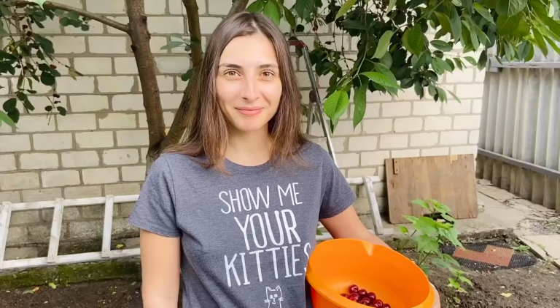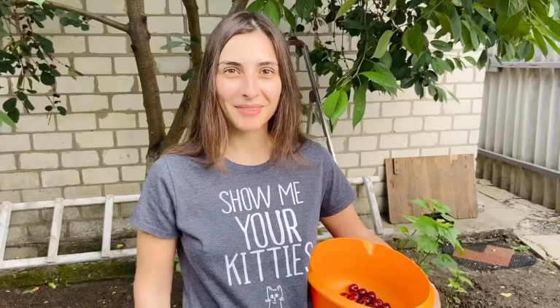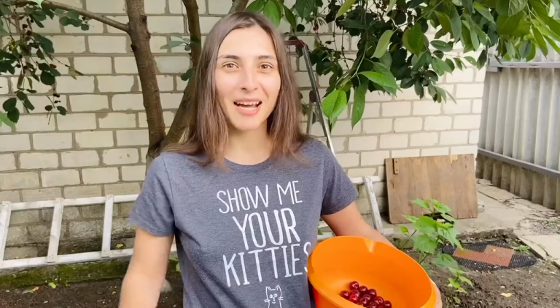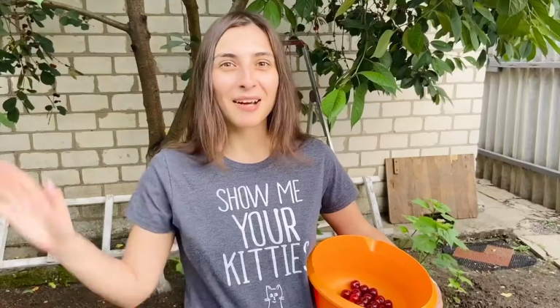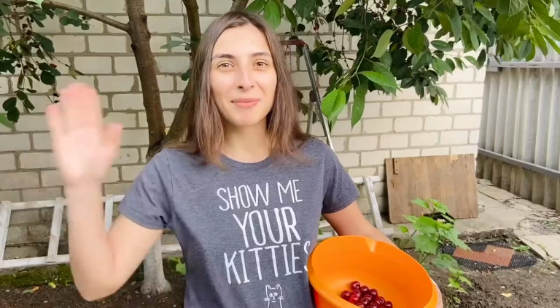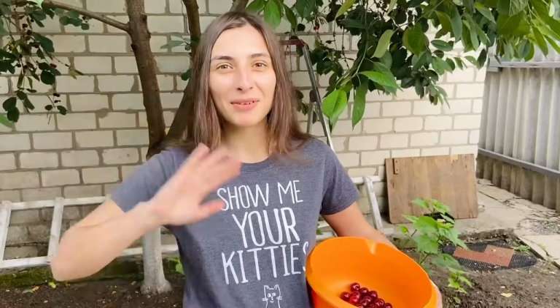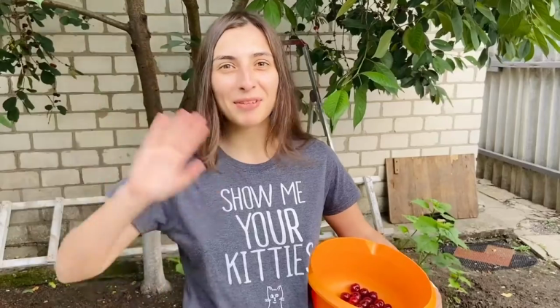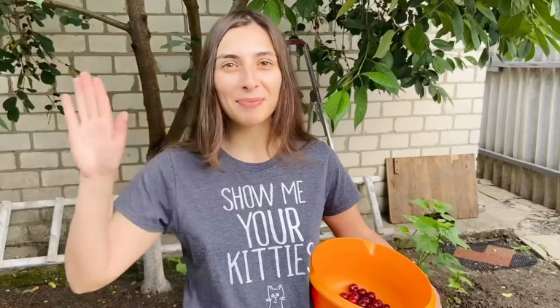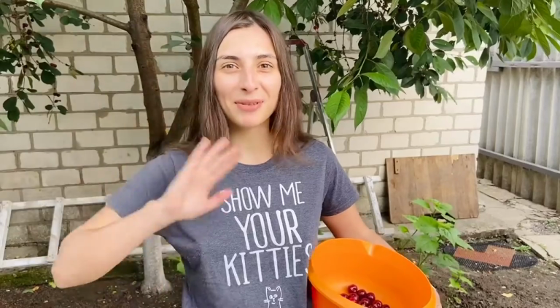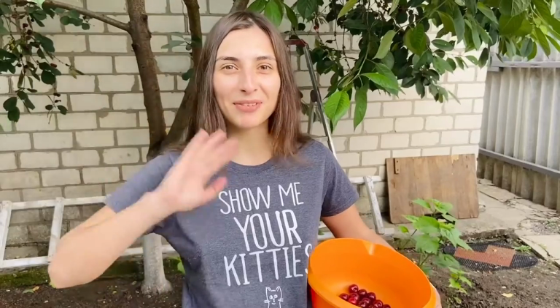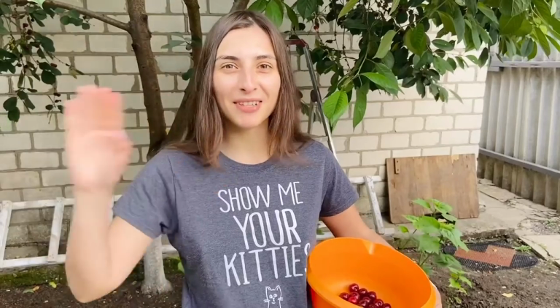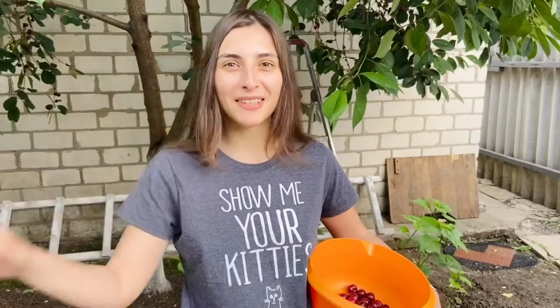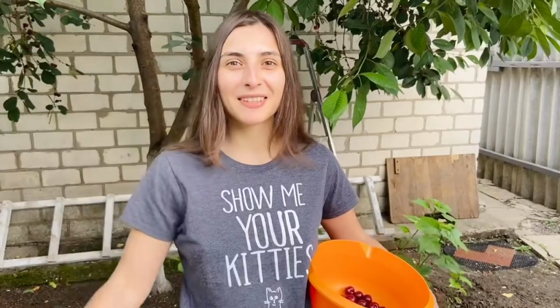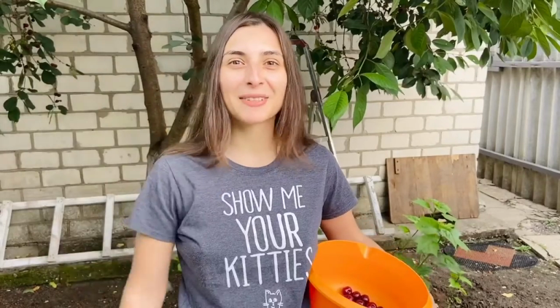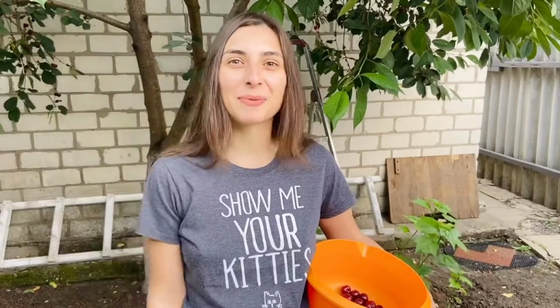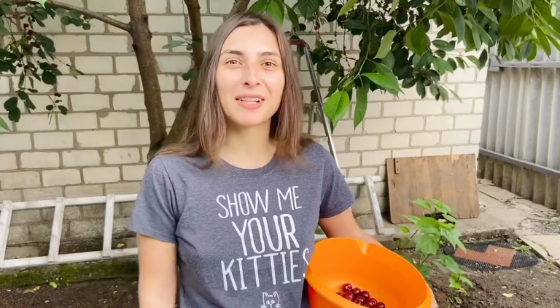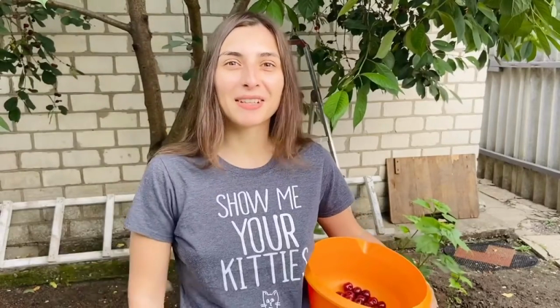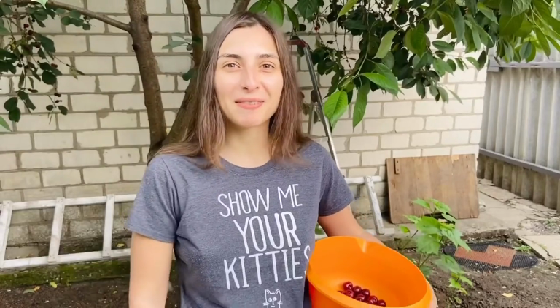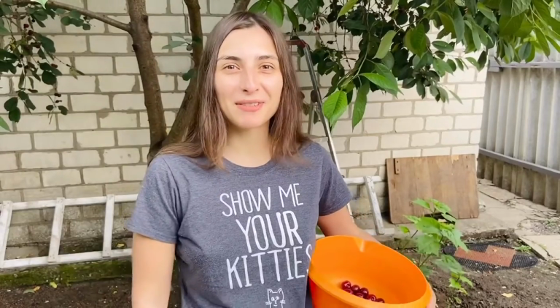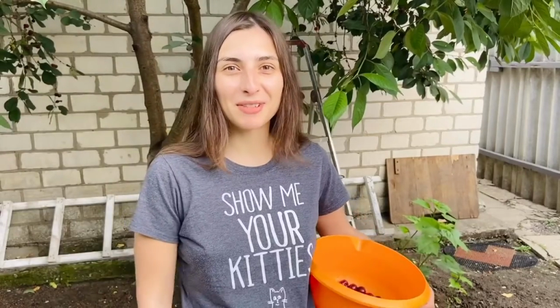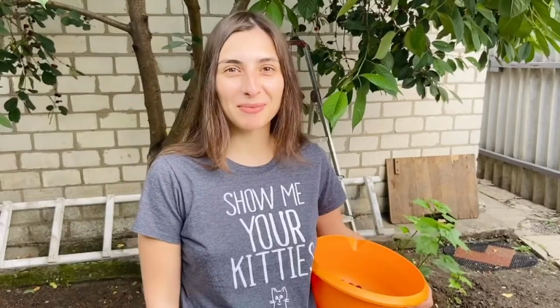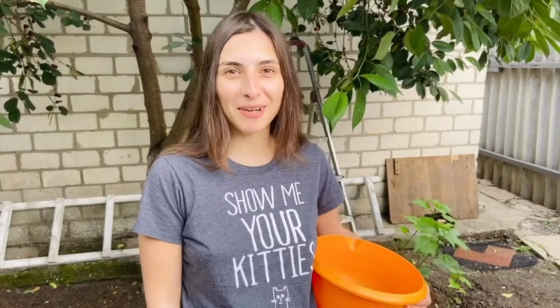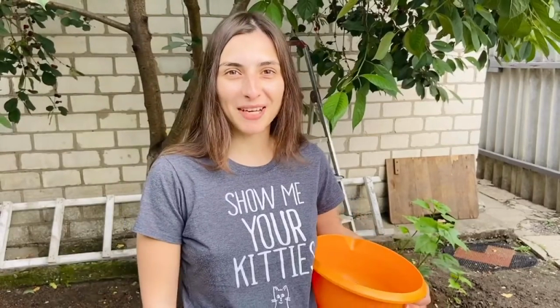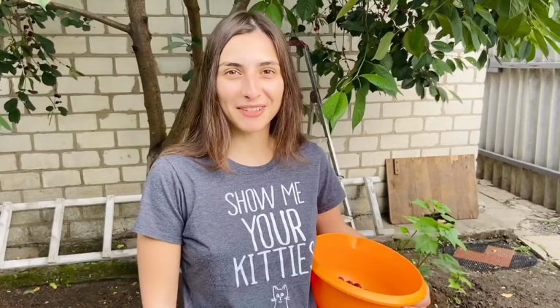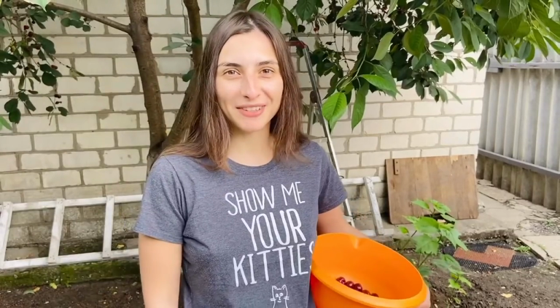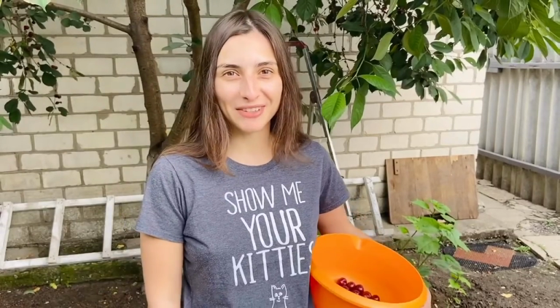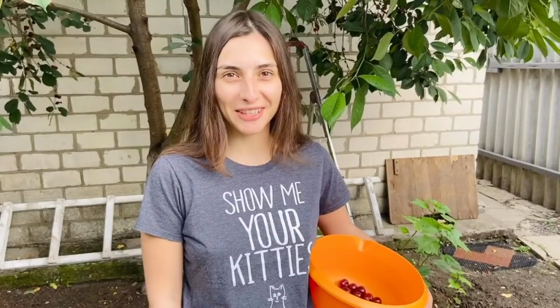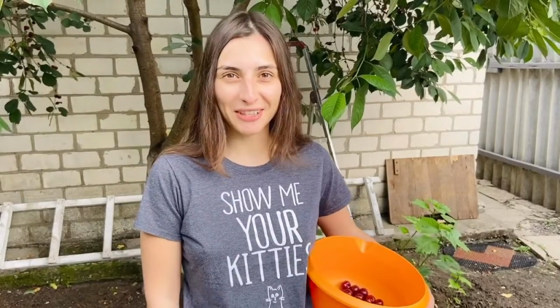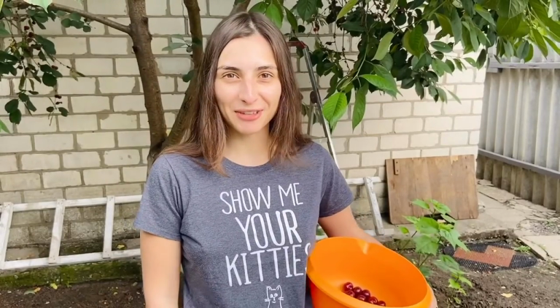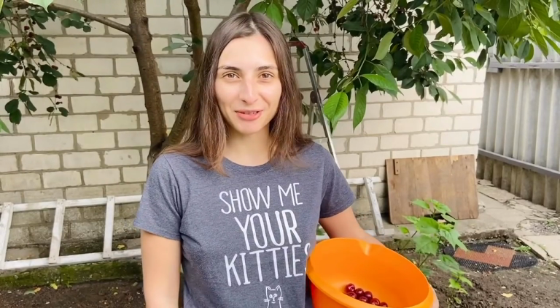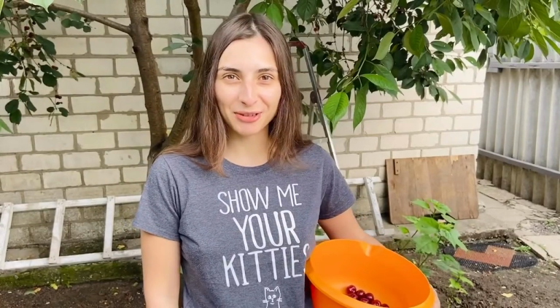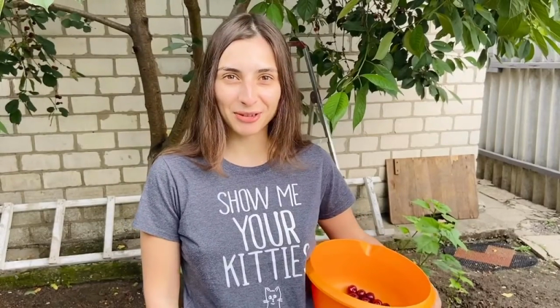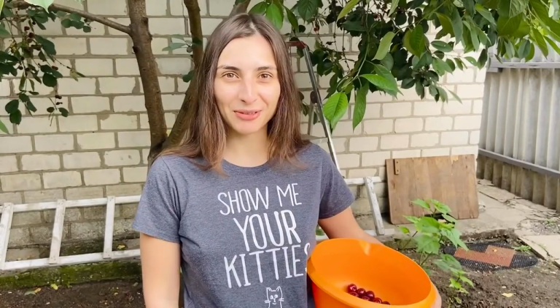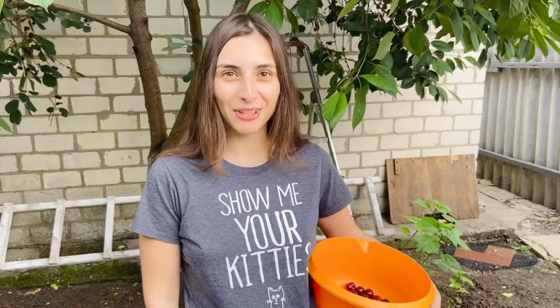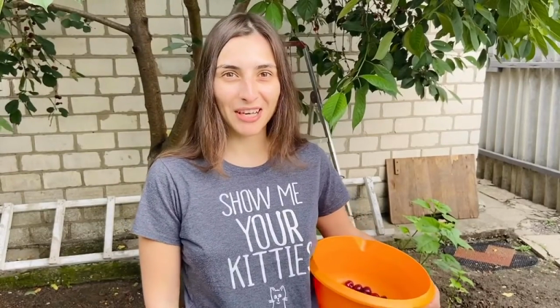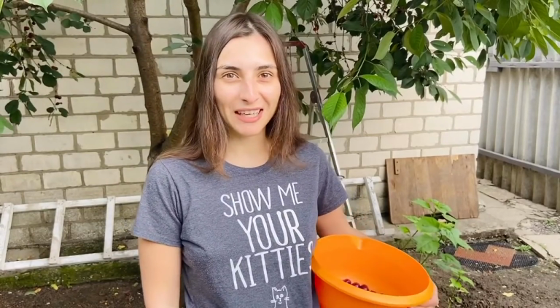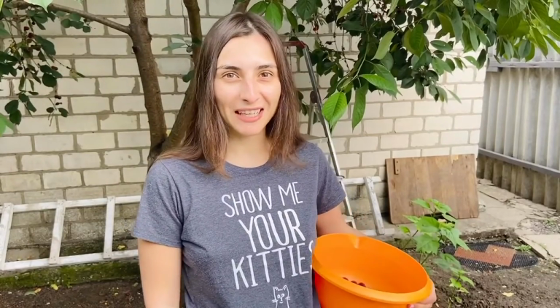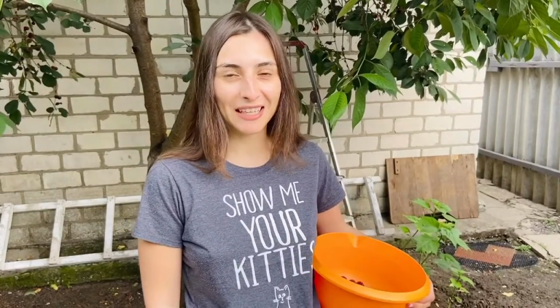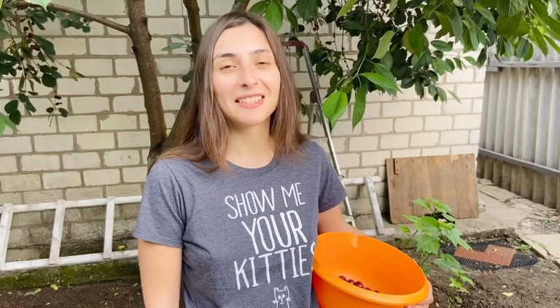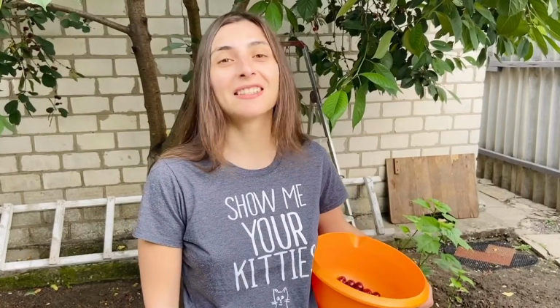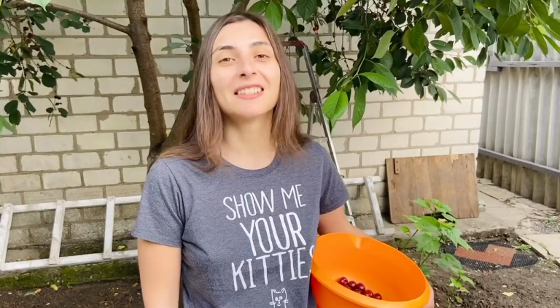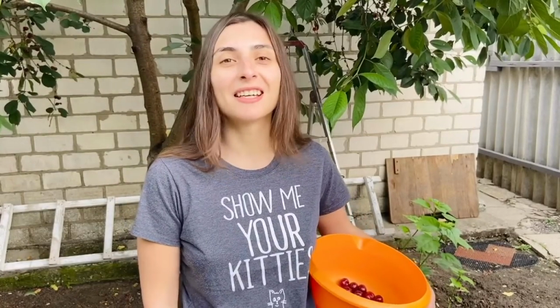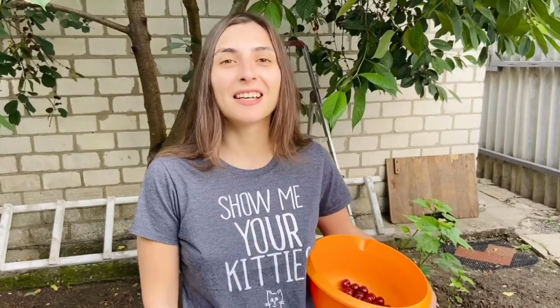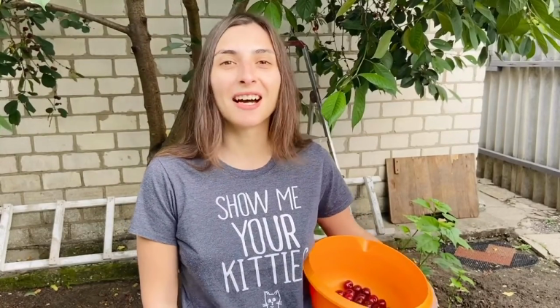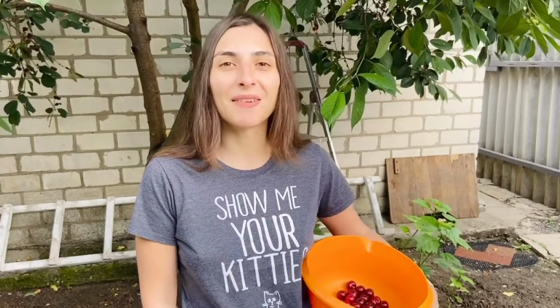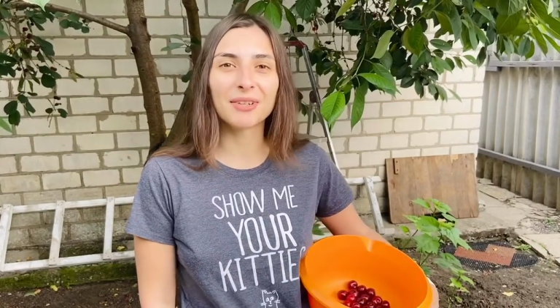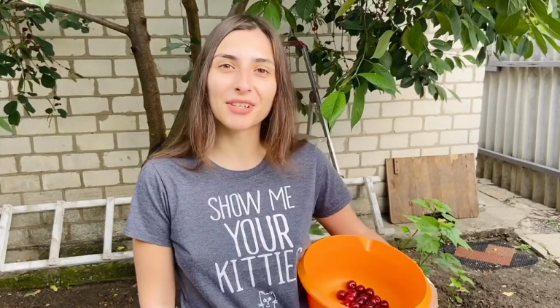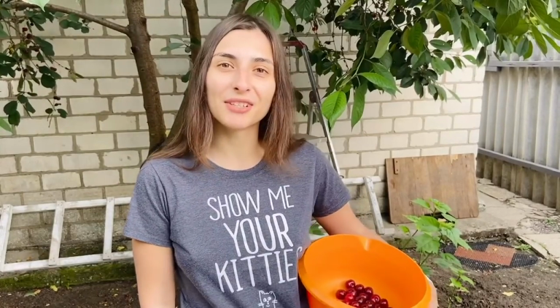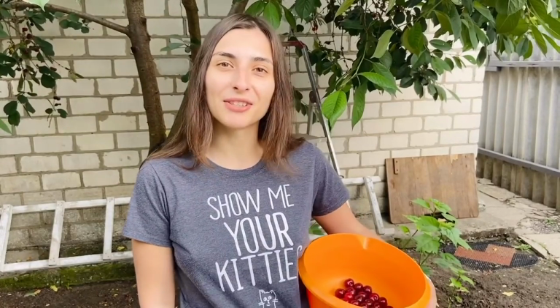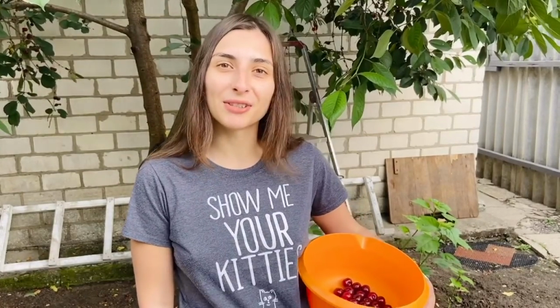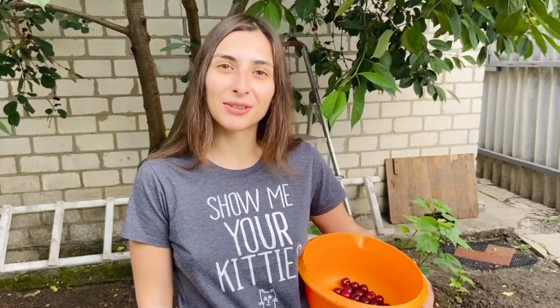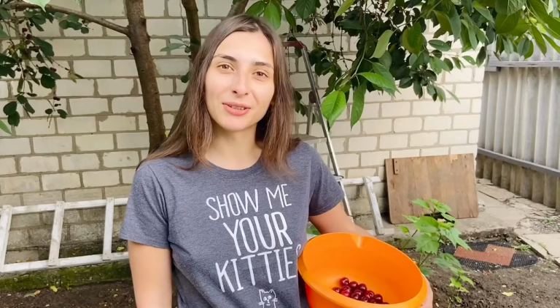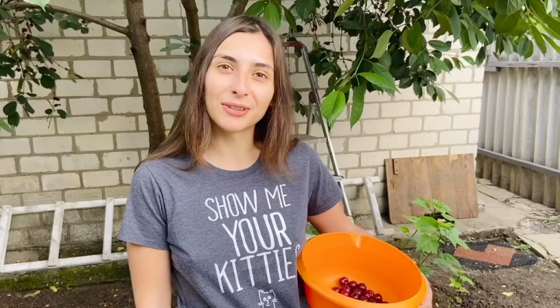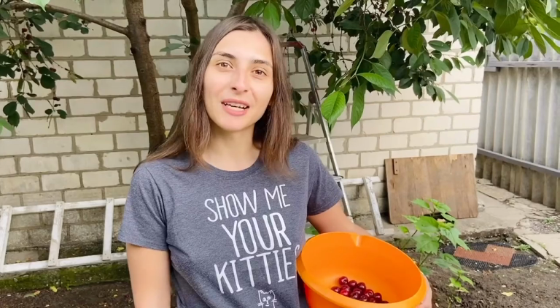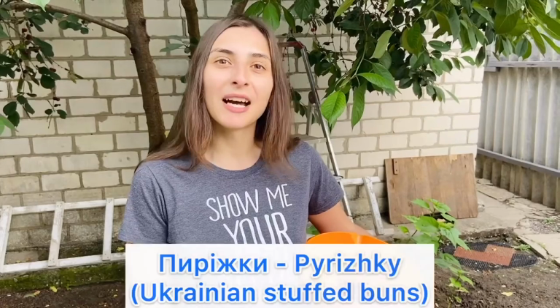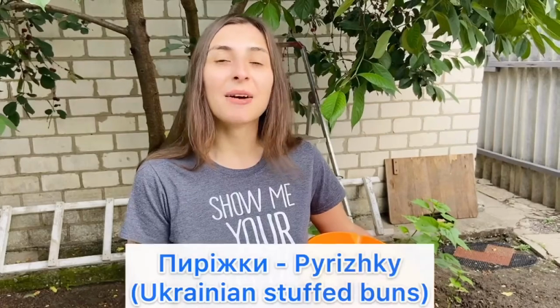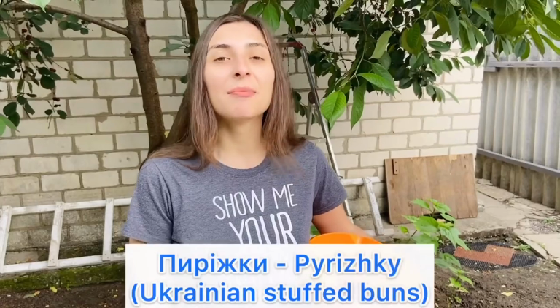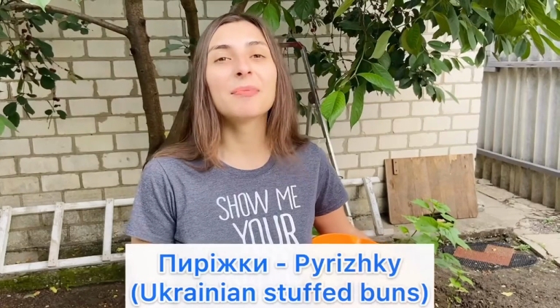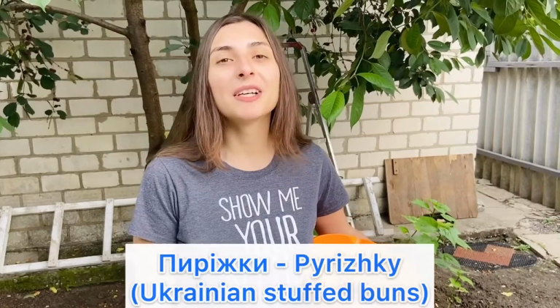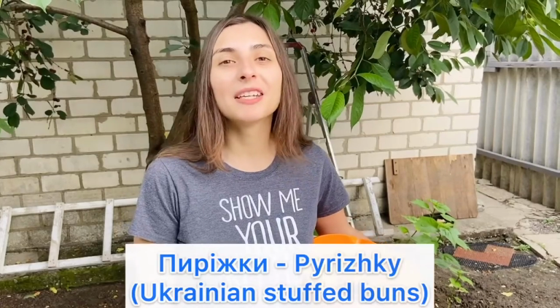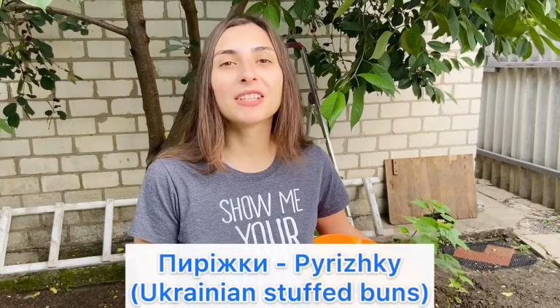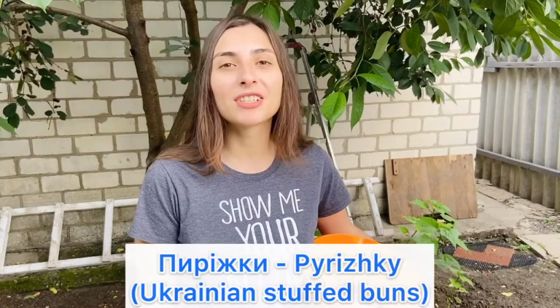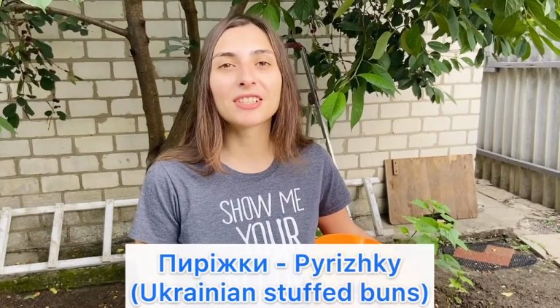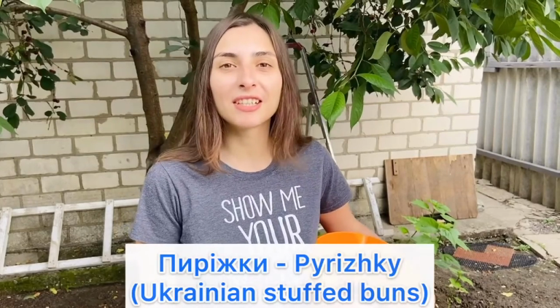Привет, привет! Welcome to my Ukrainian food vlog, and today I'm going to cook пырышки.